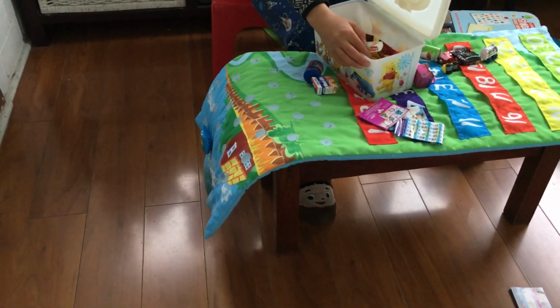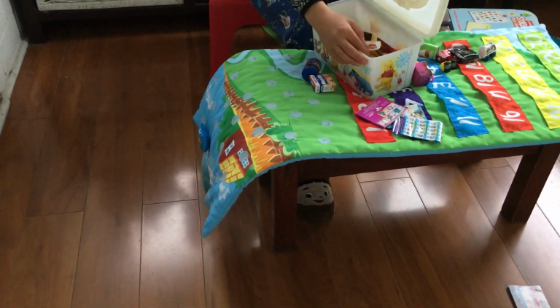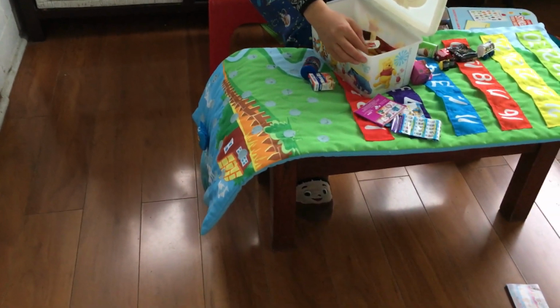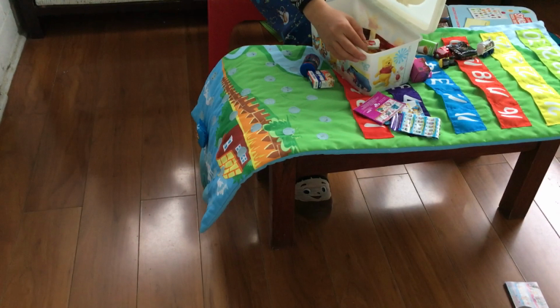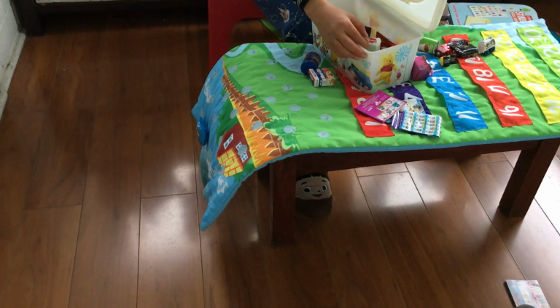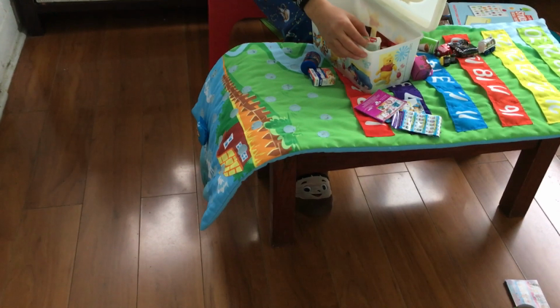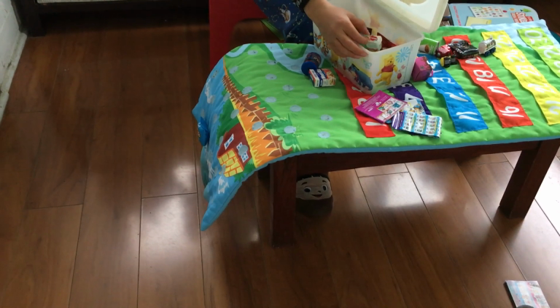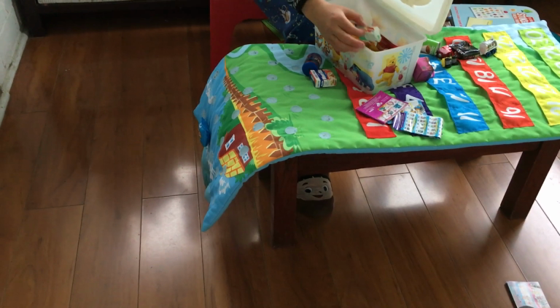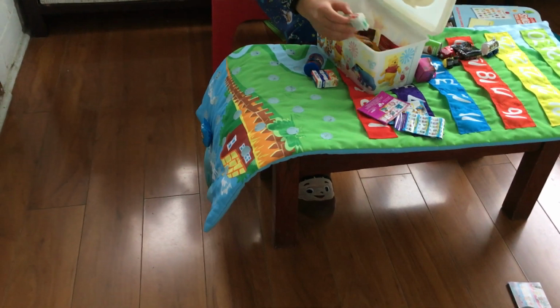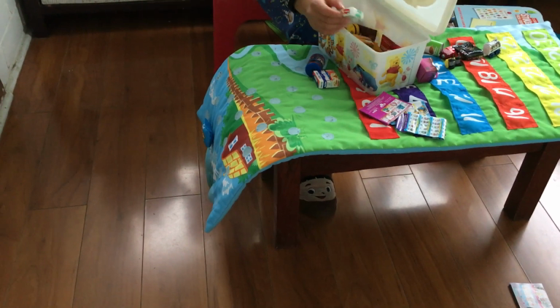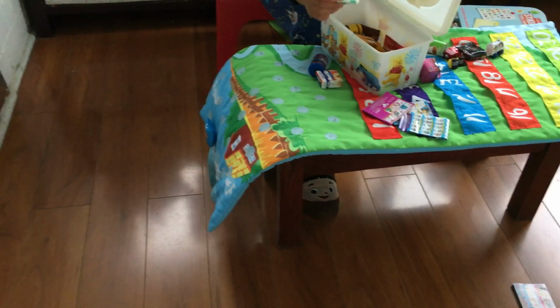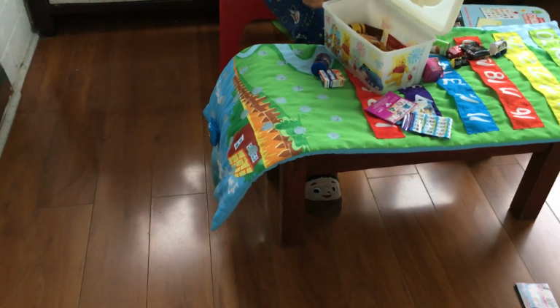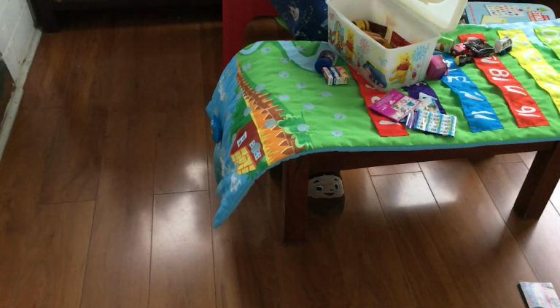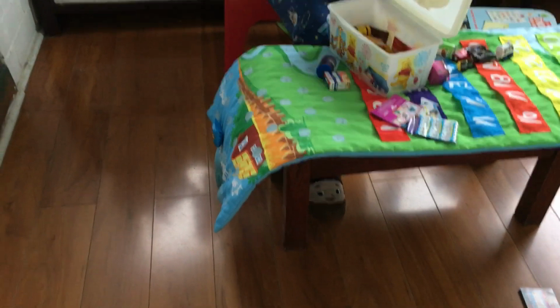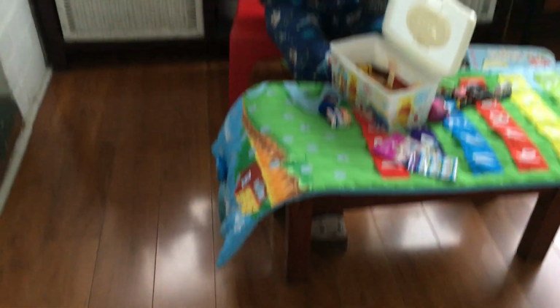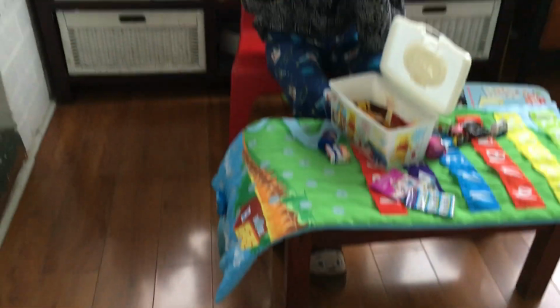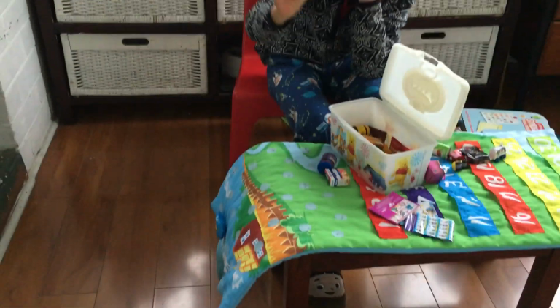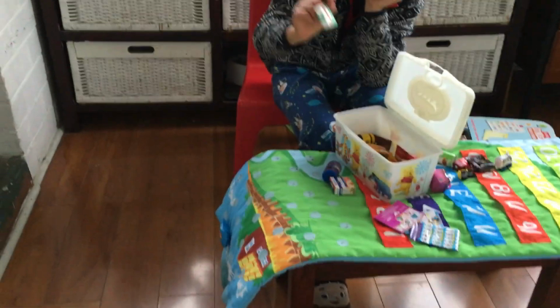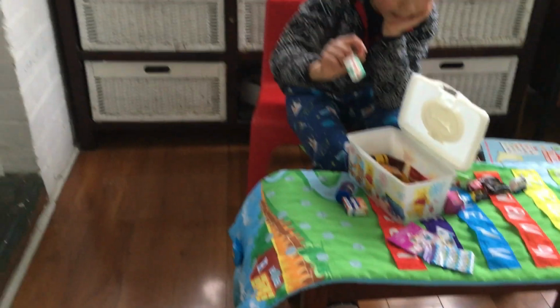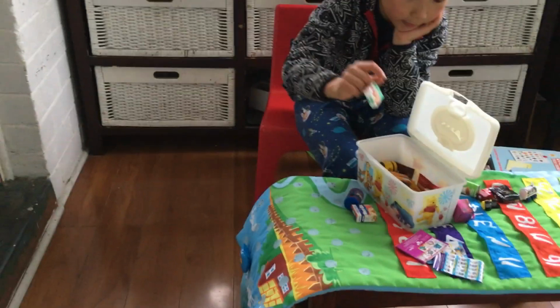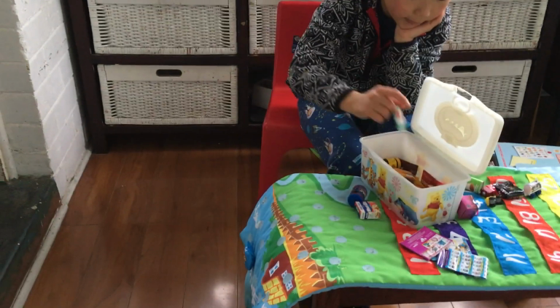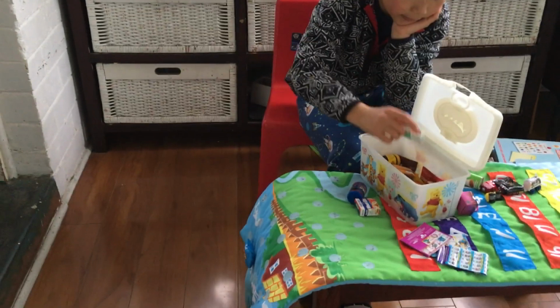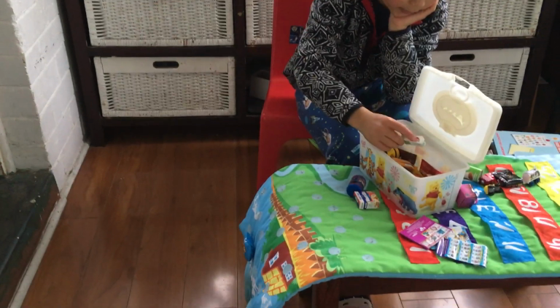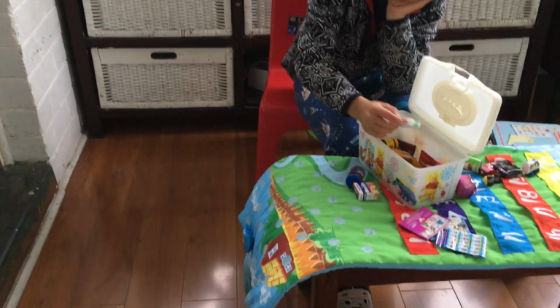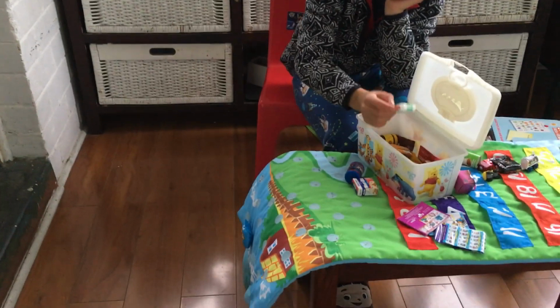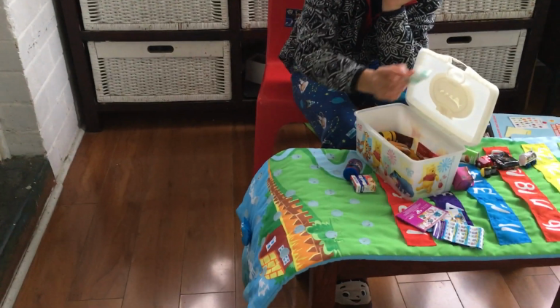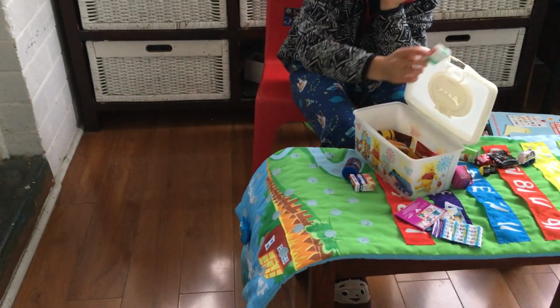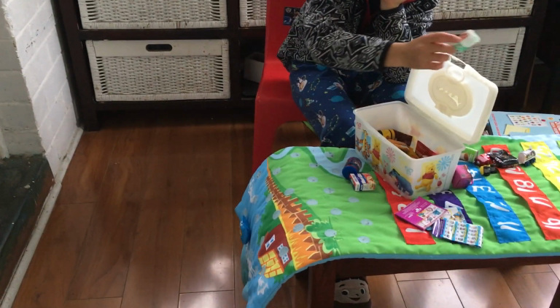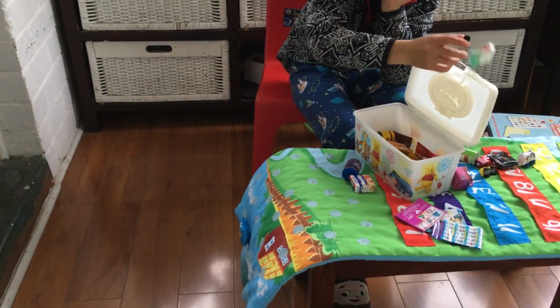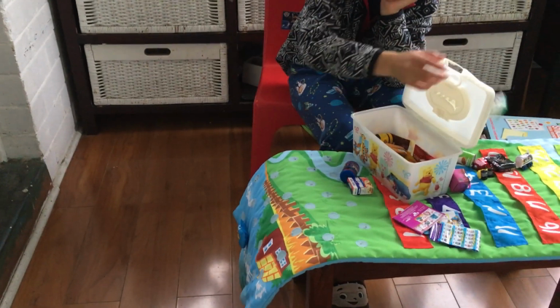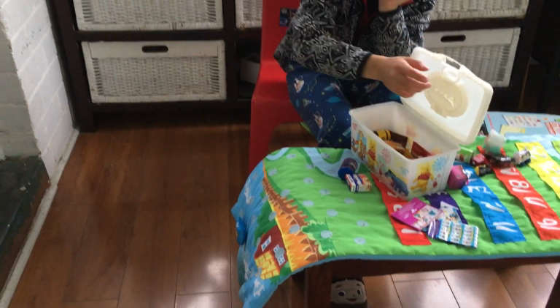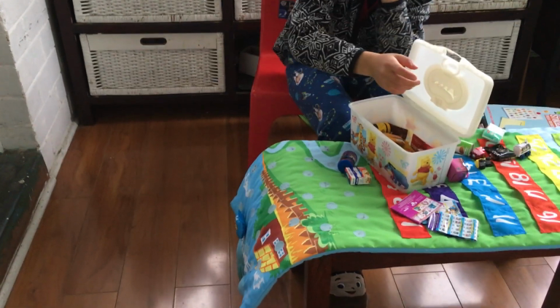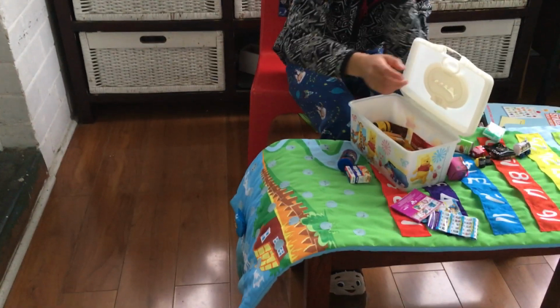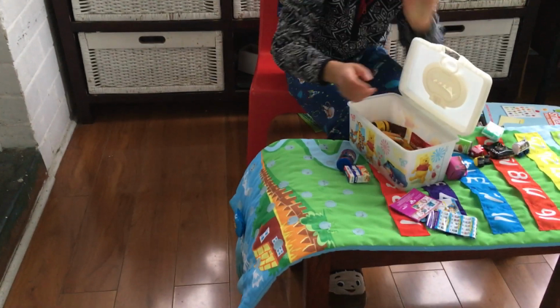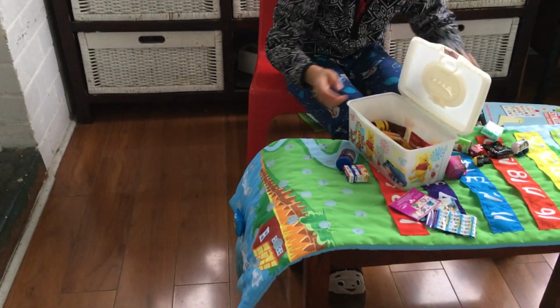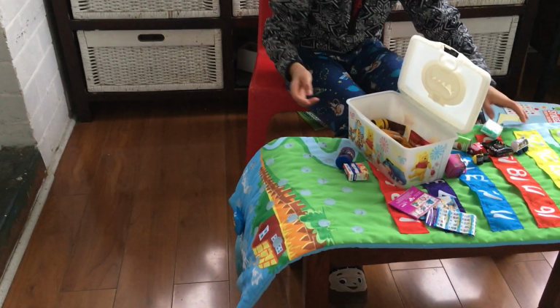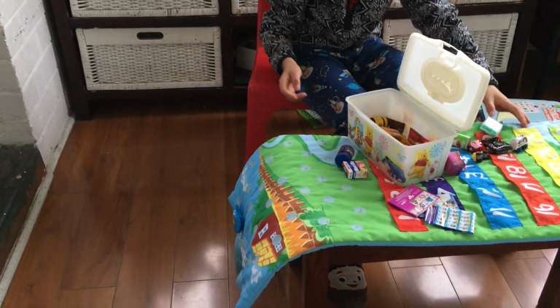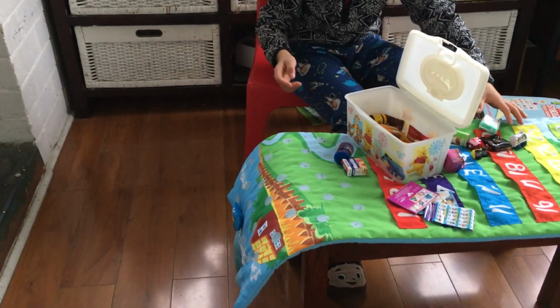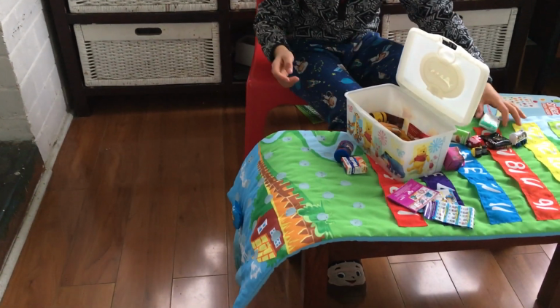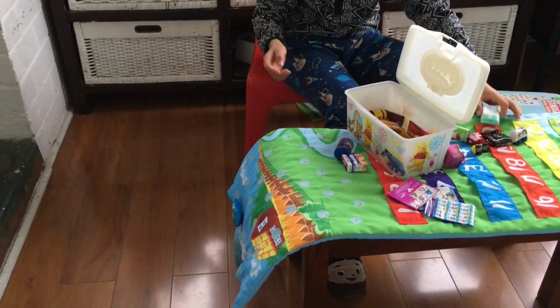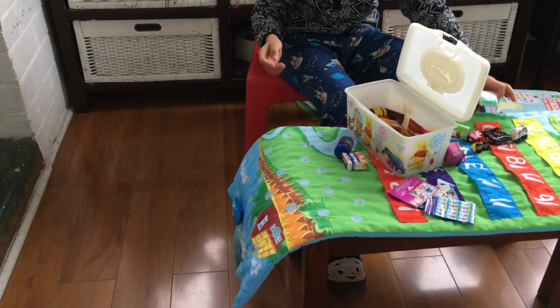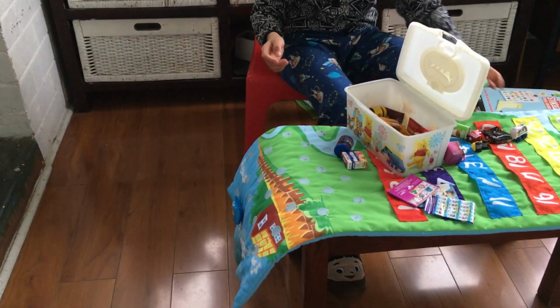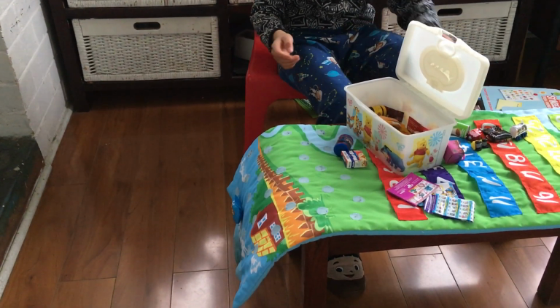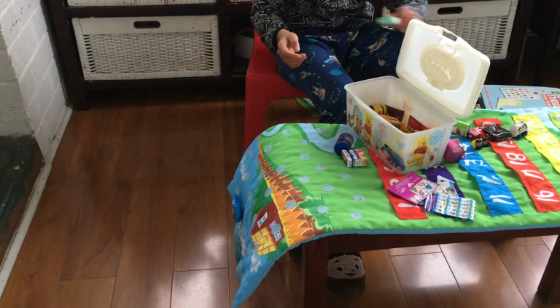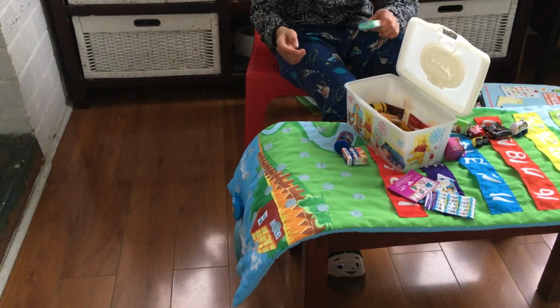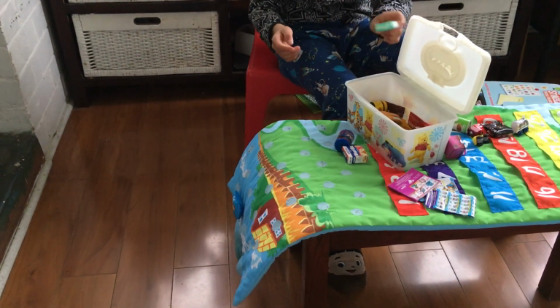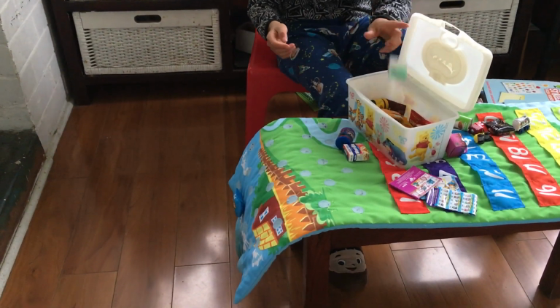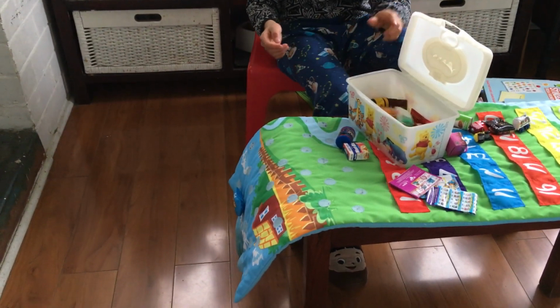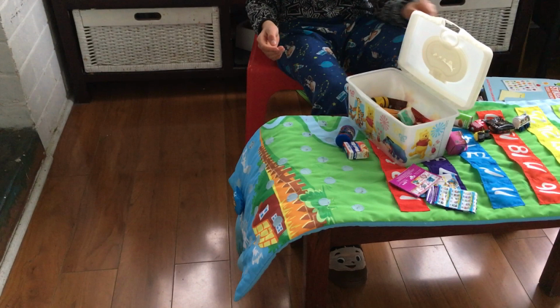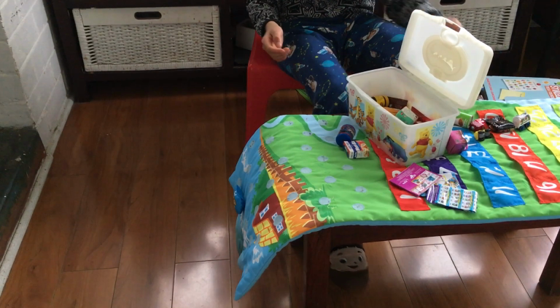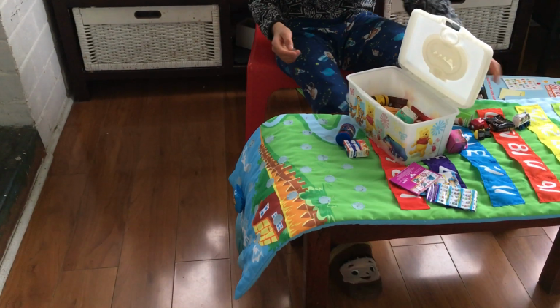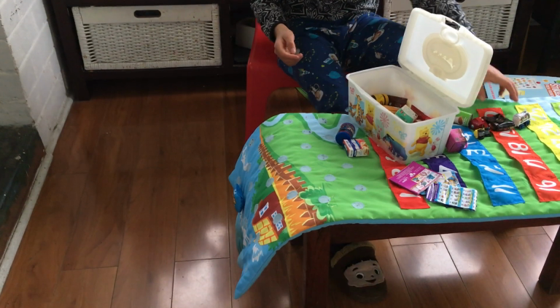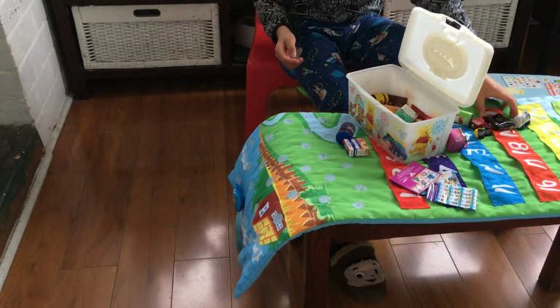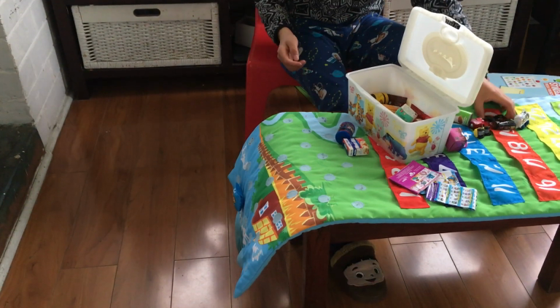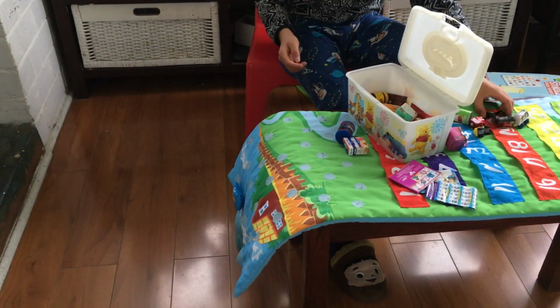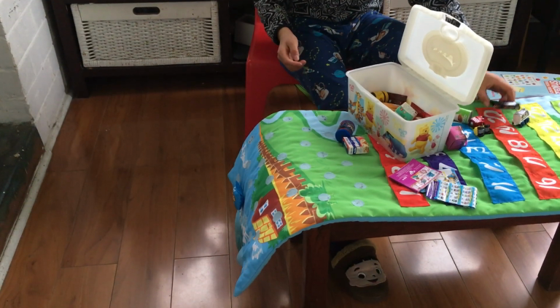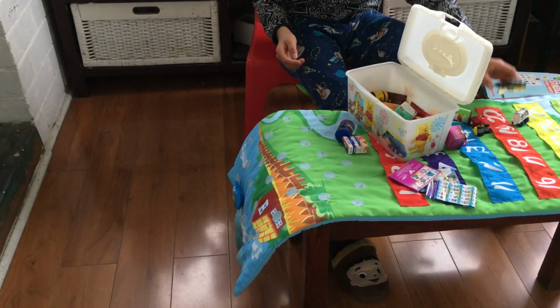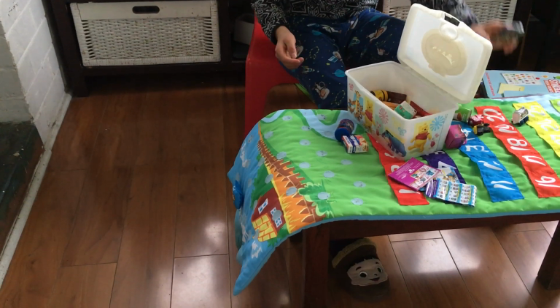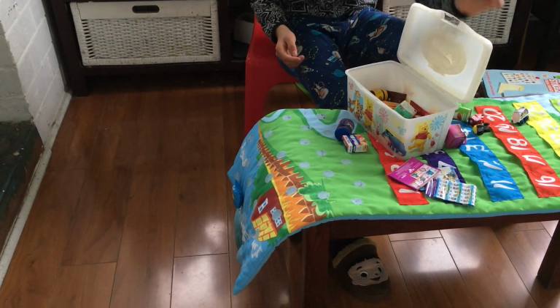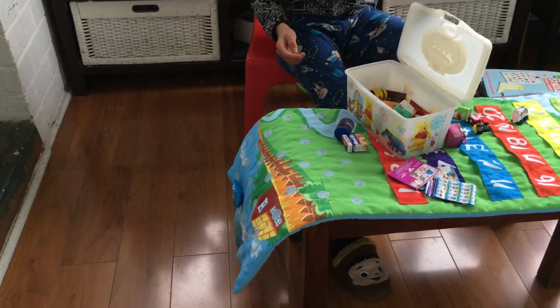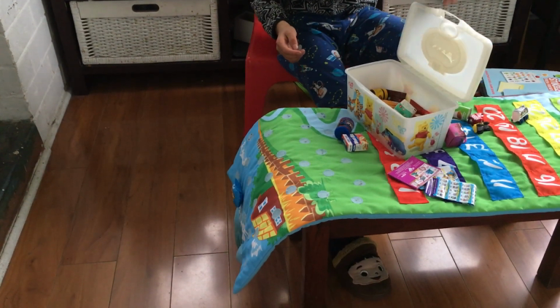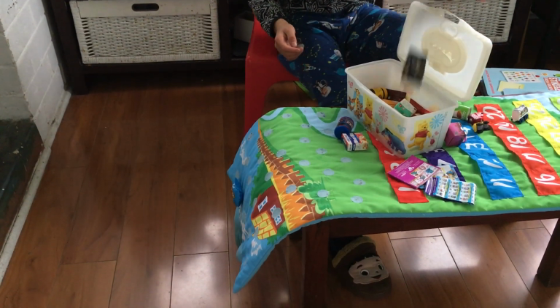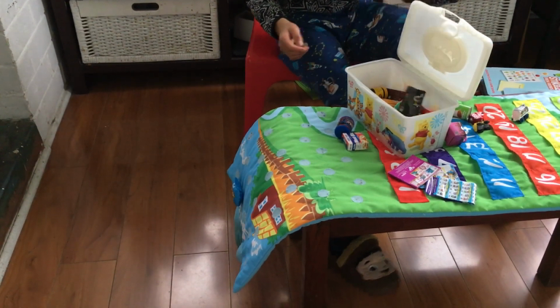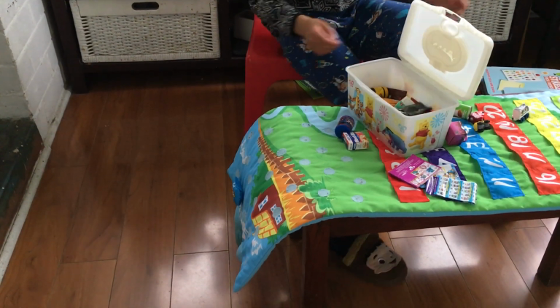It was like Huggies stuff. Wow, this is my collection.